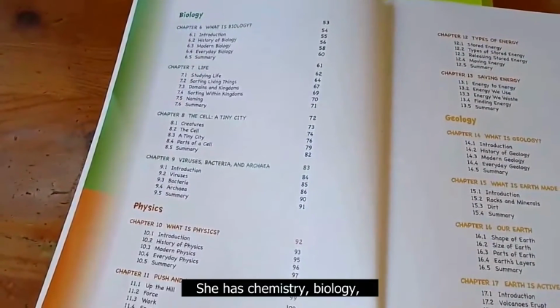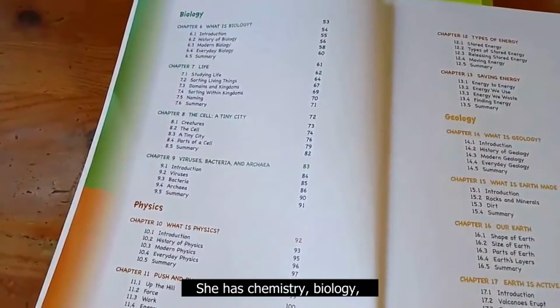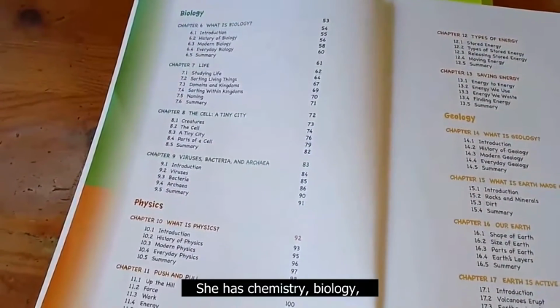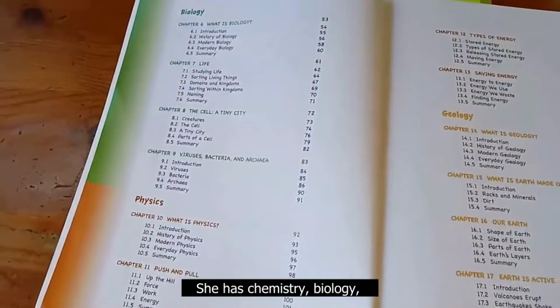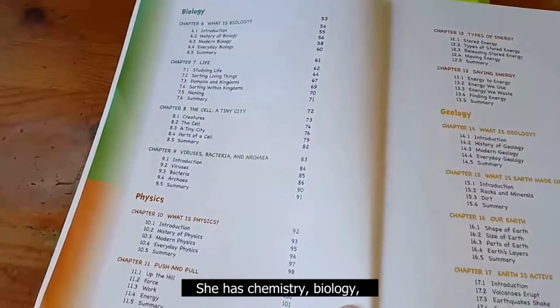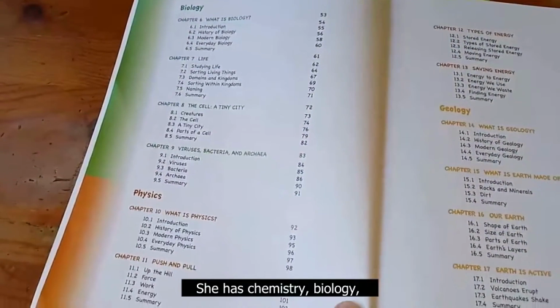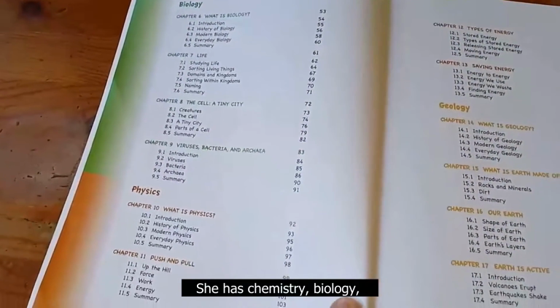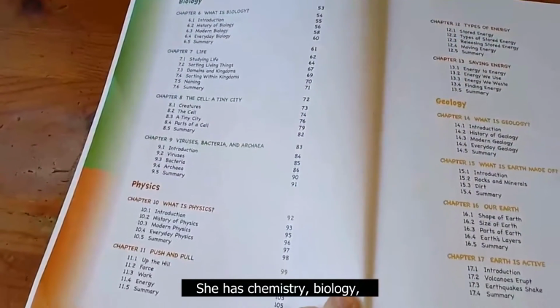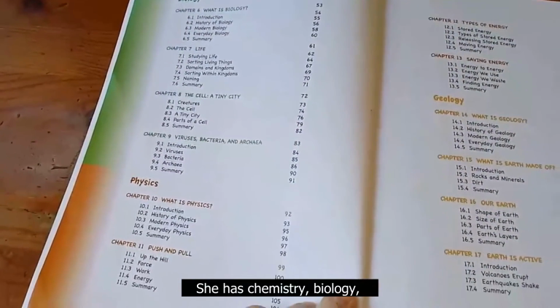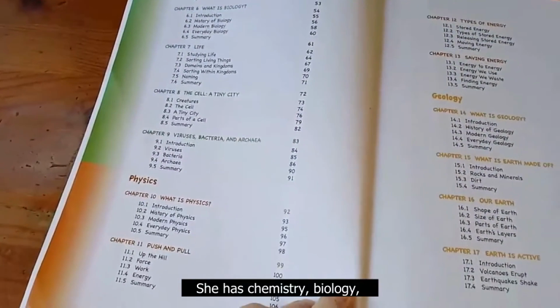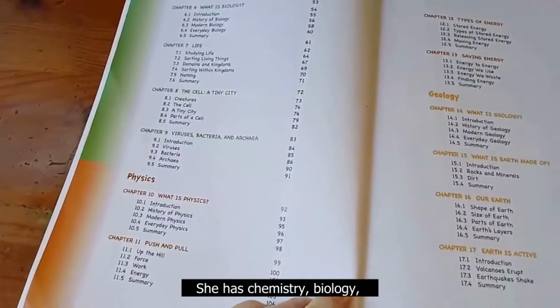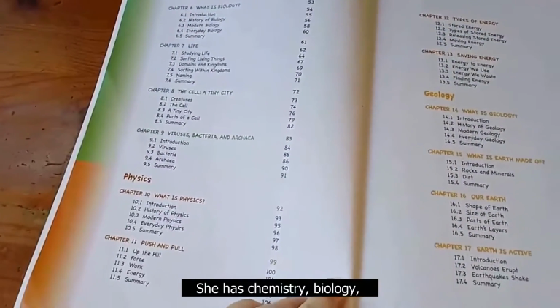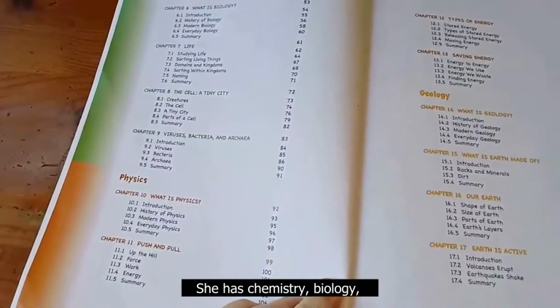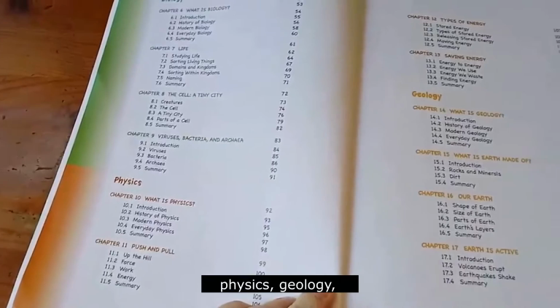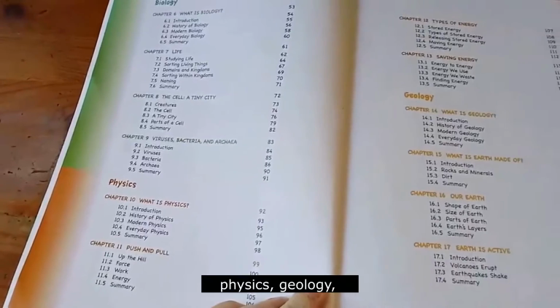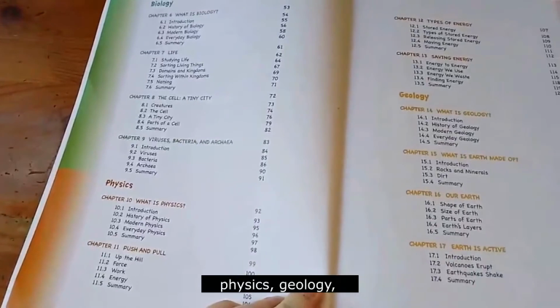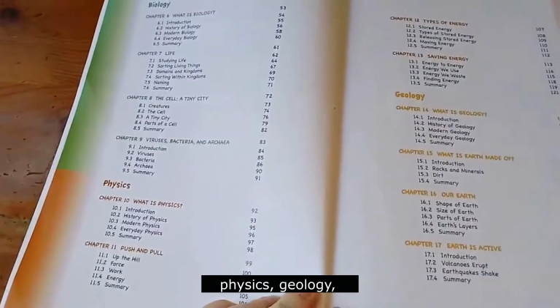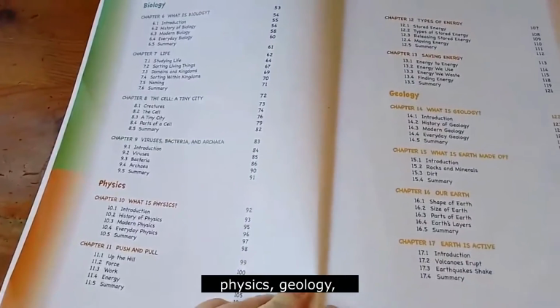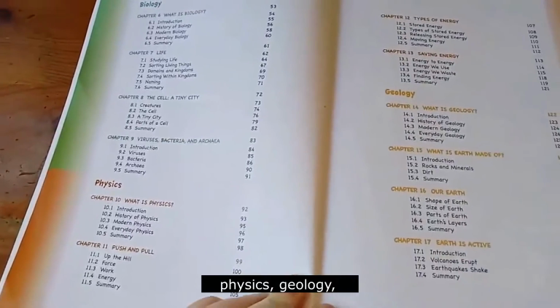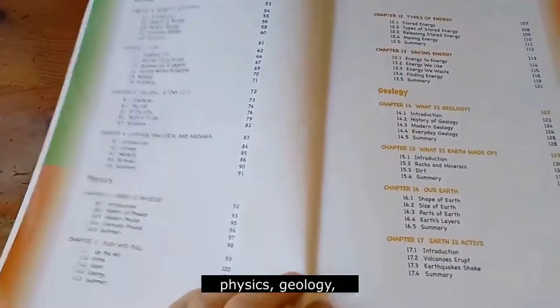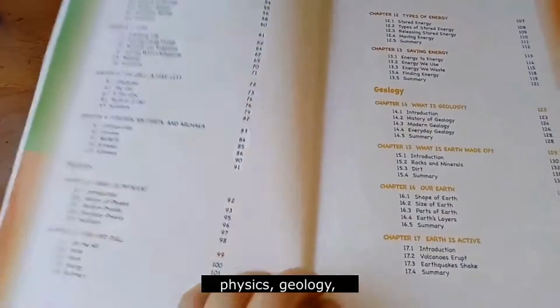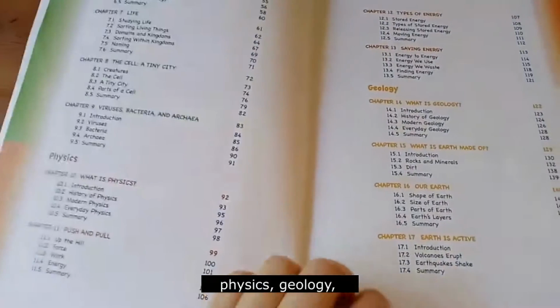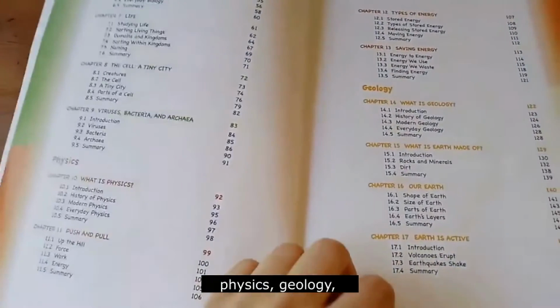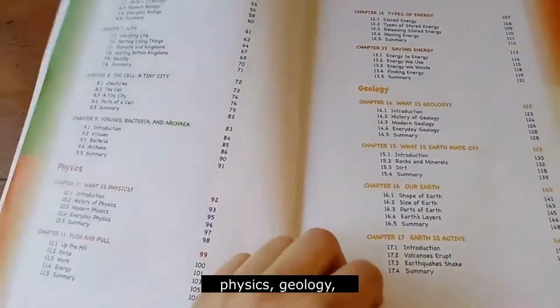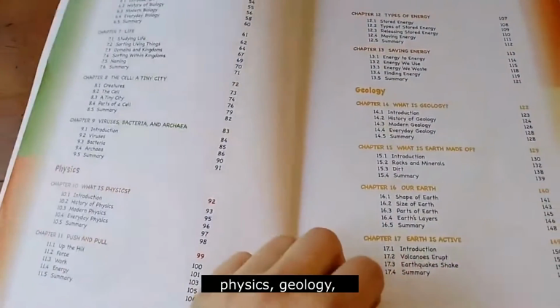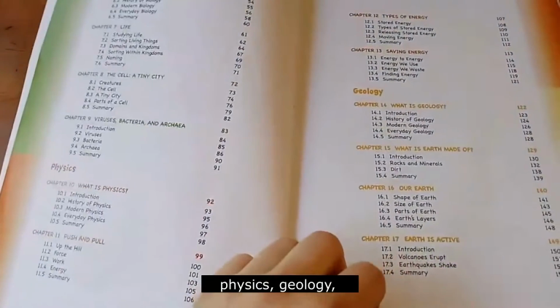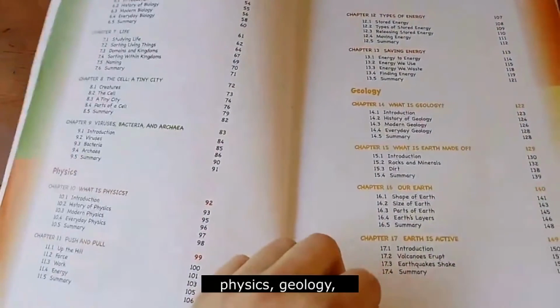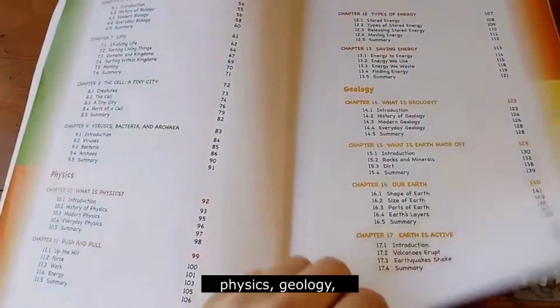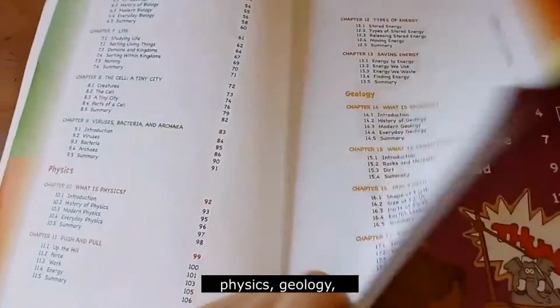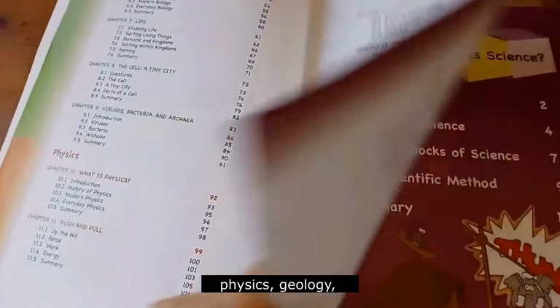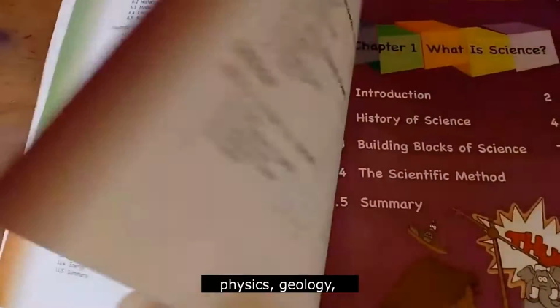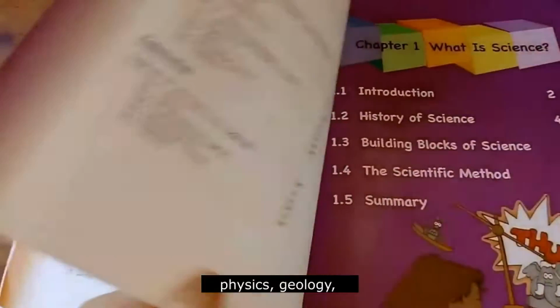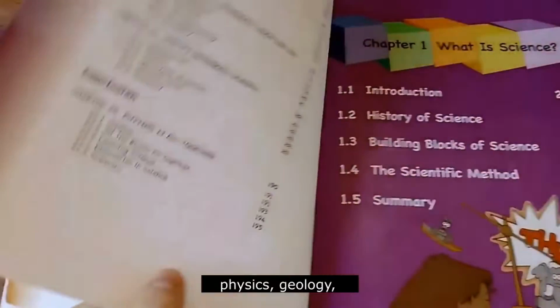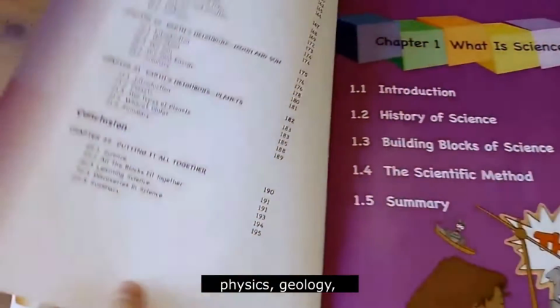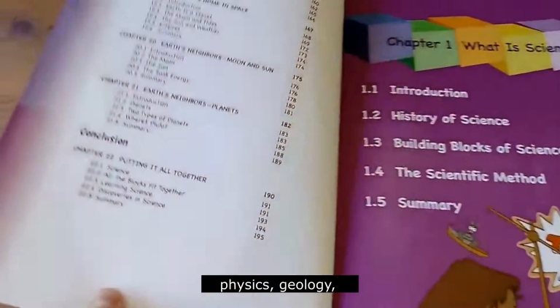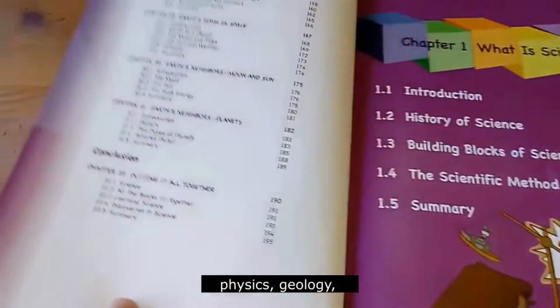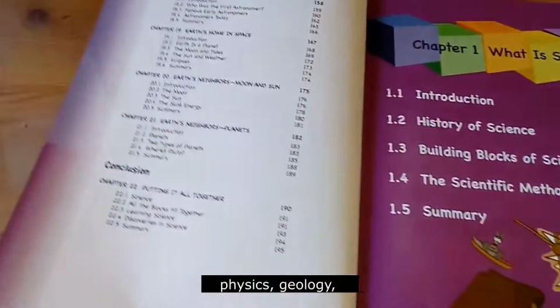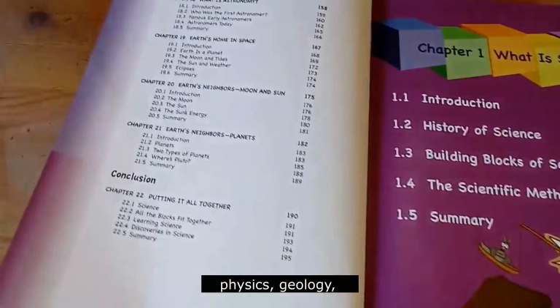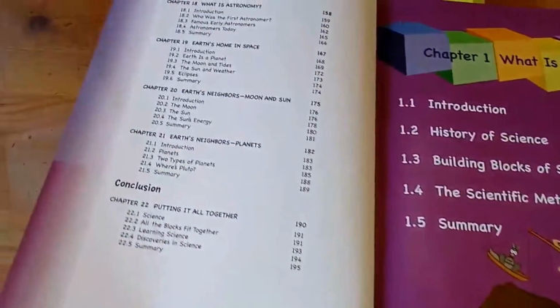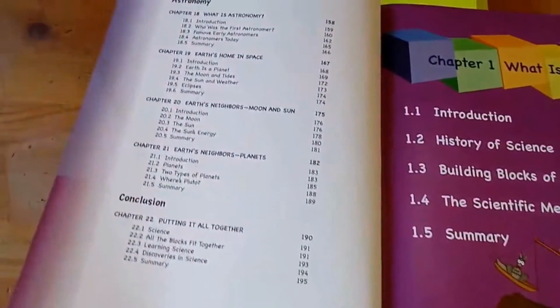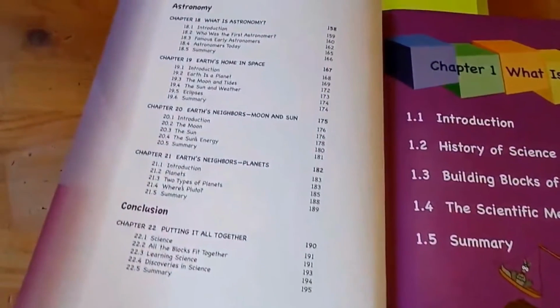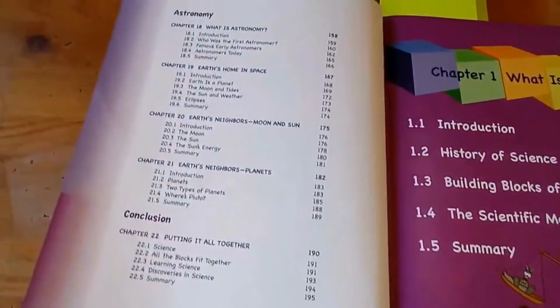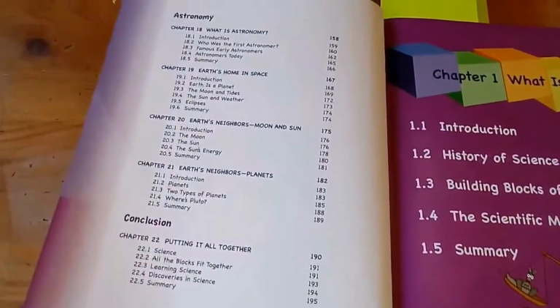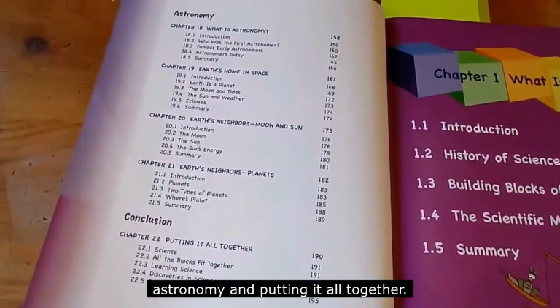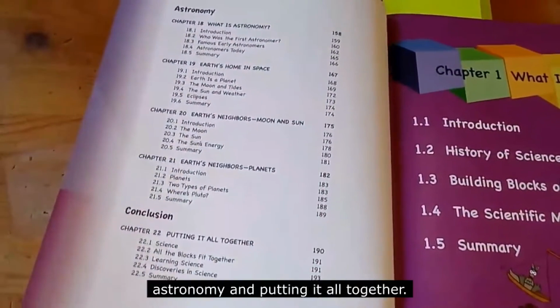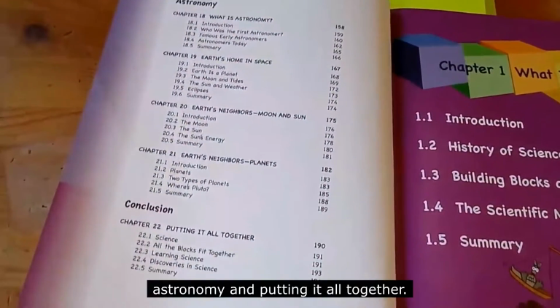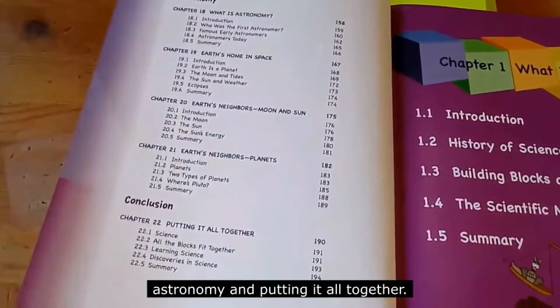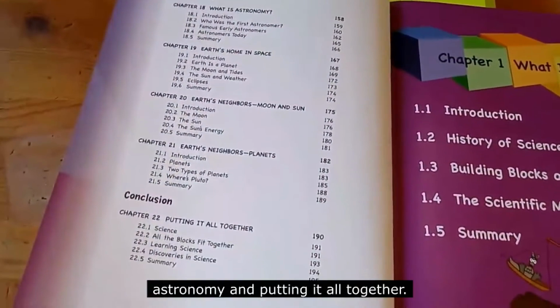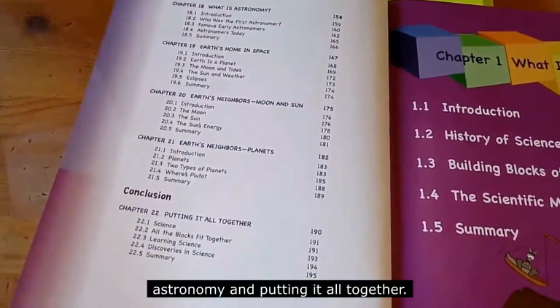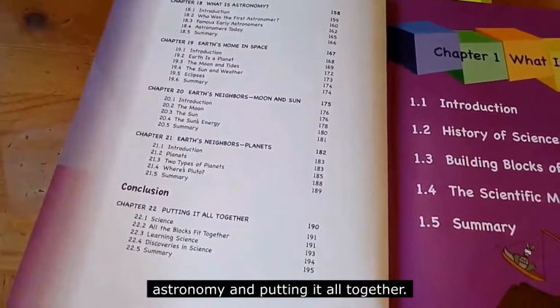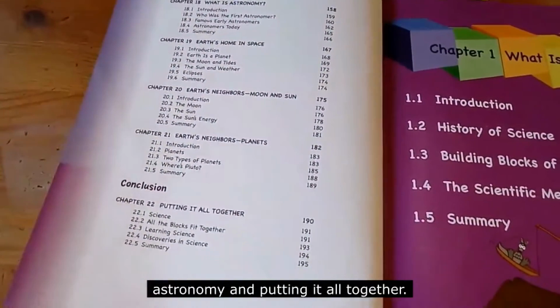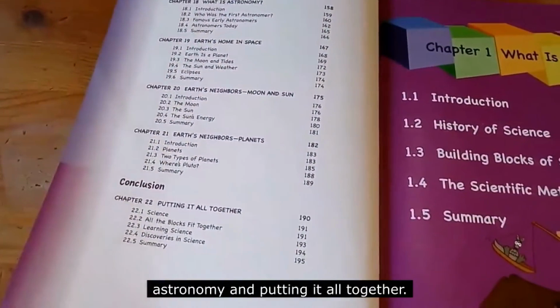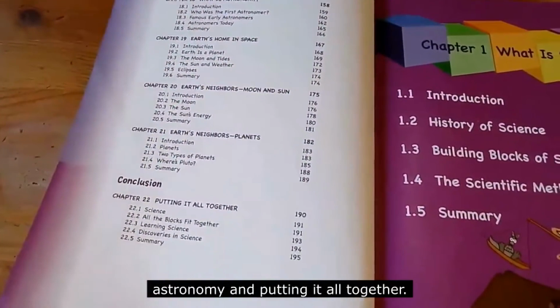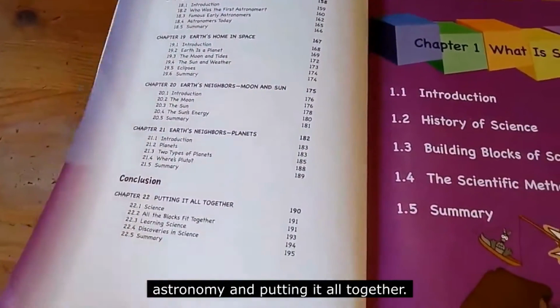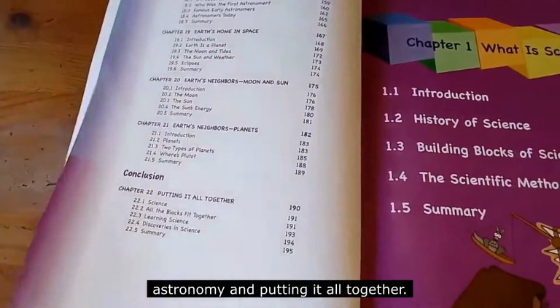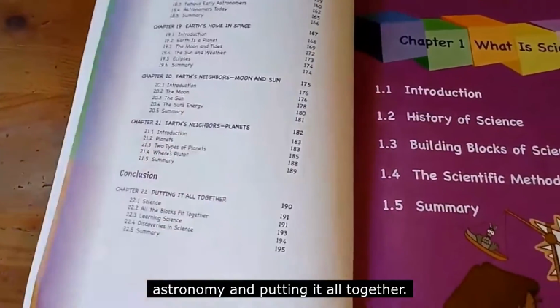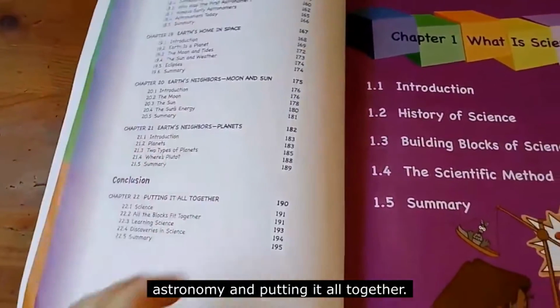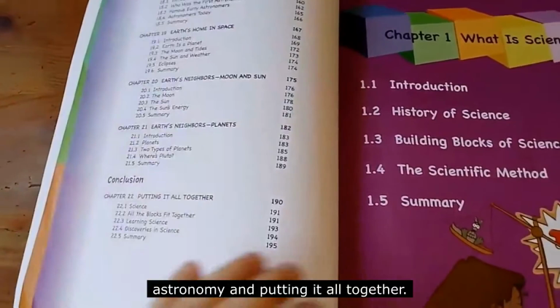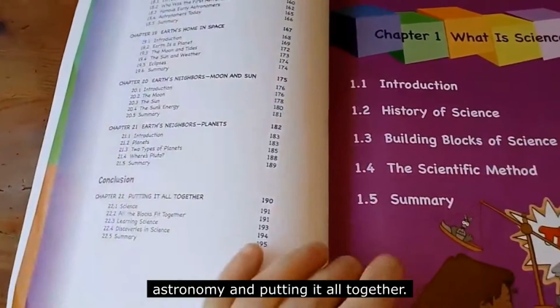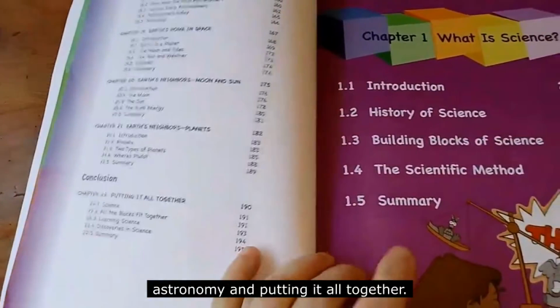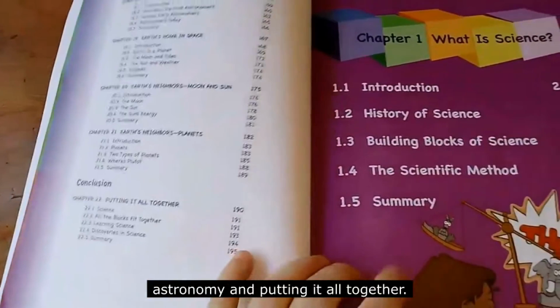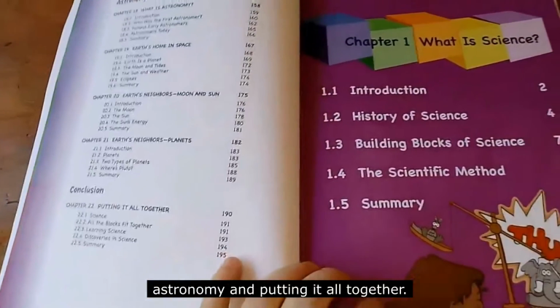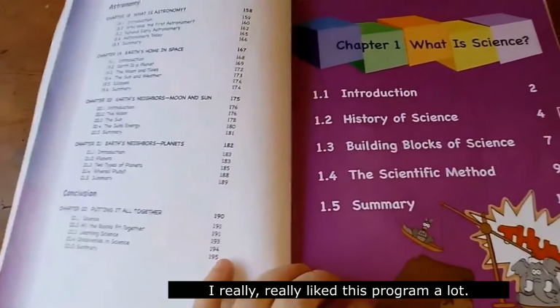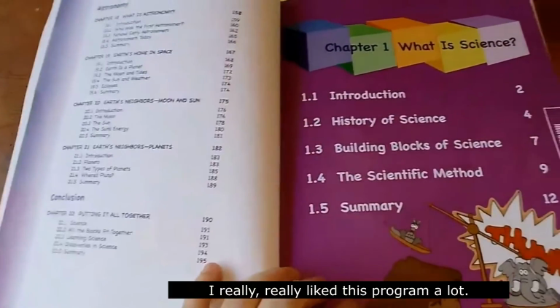She has chemistry, biology, physics, geology, astronomy, and putting it all together.